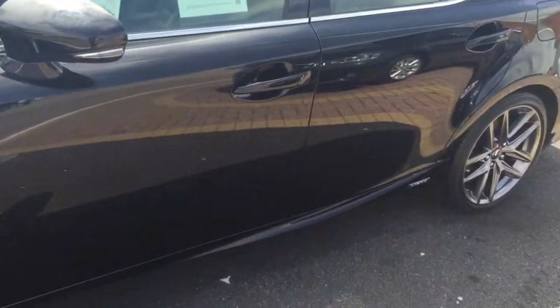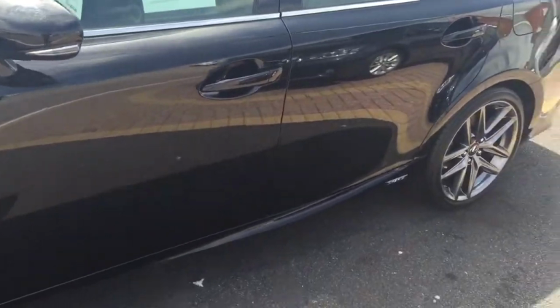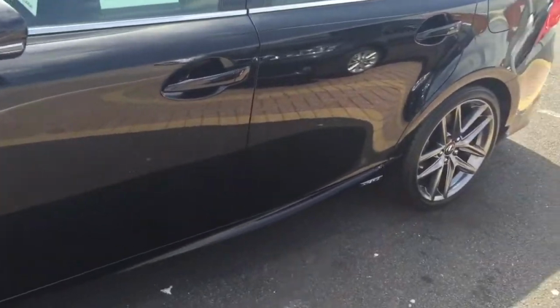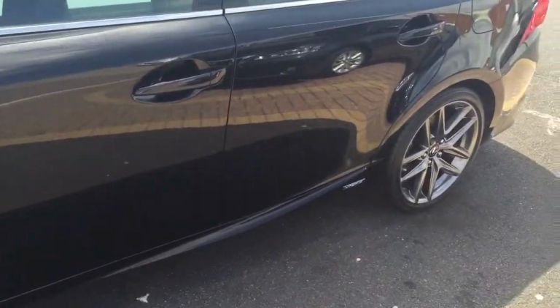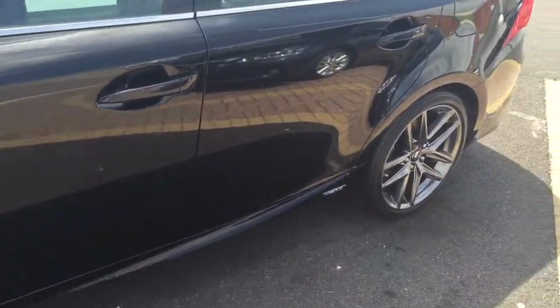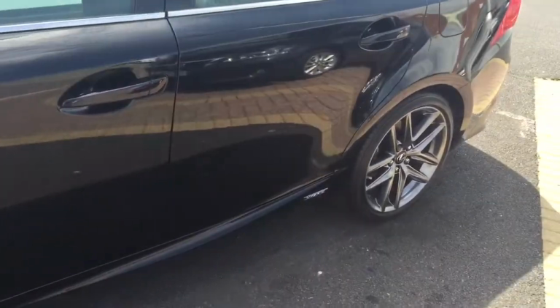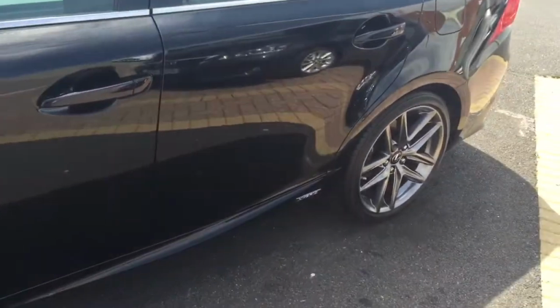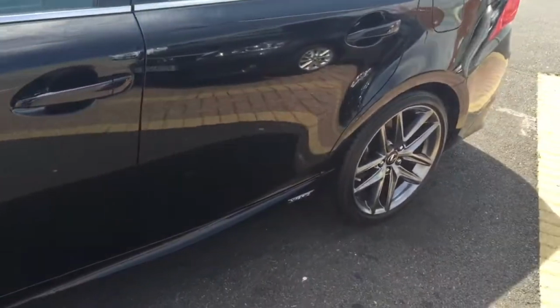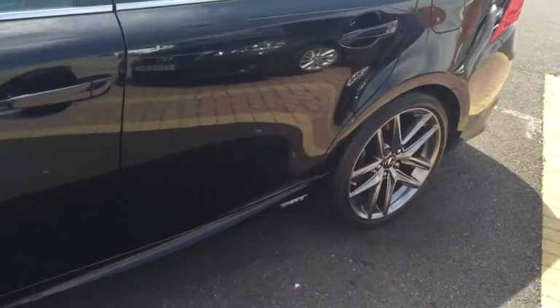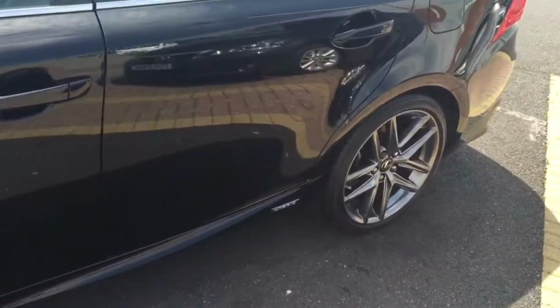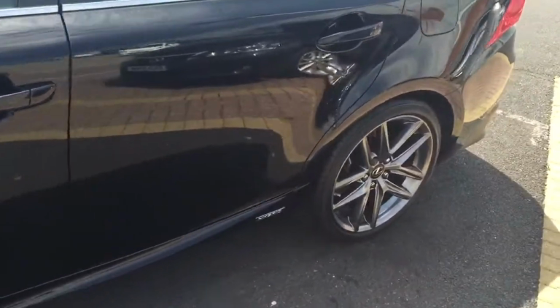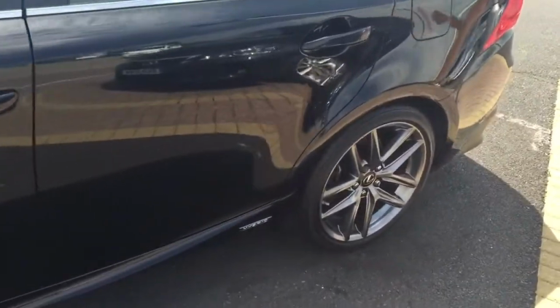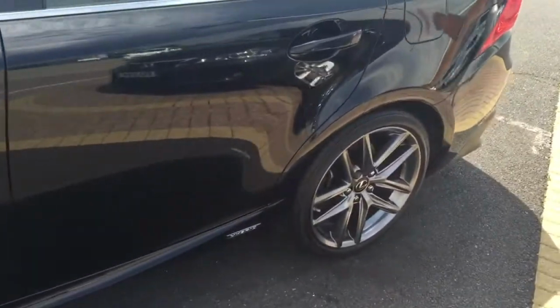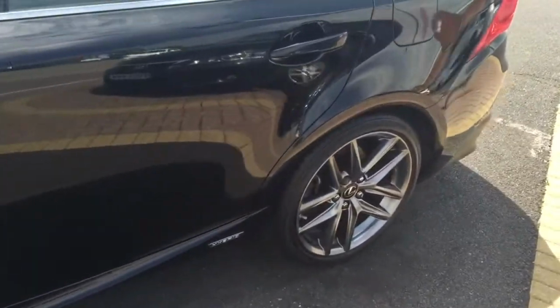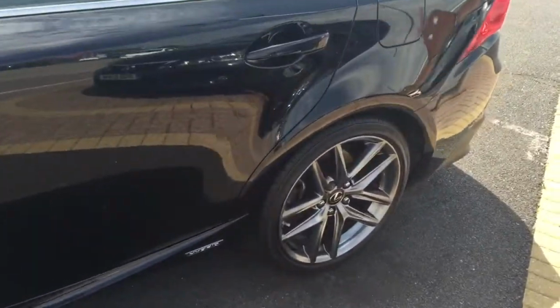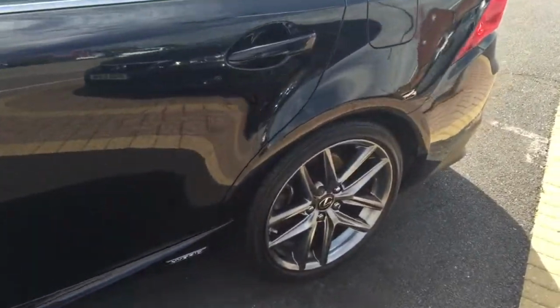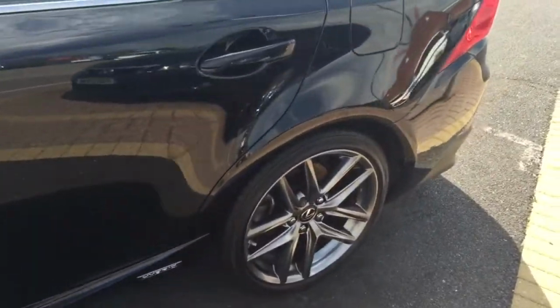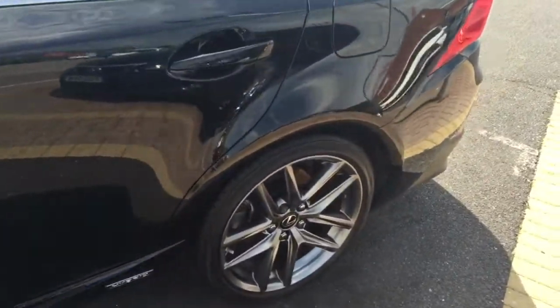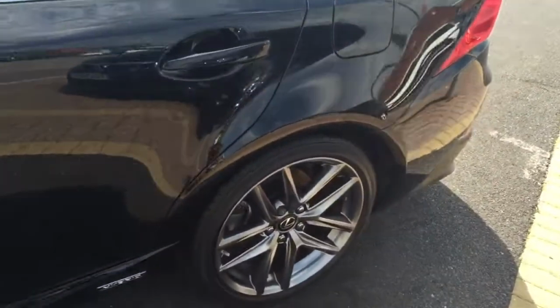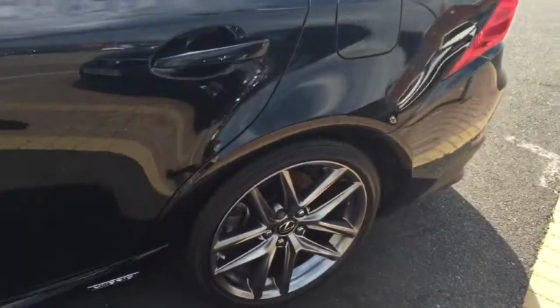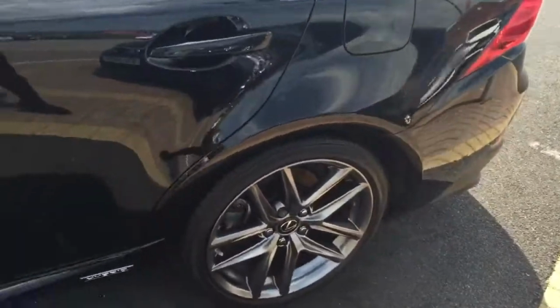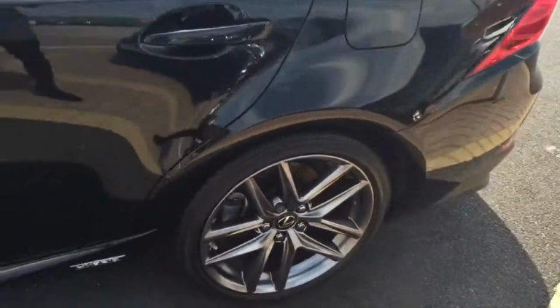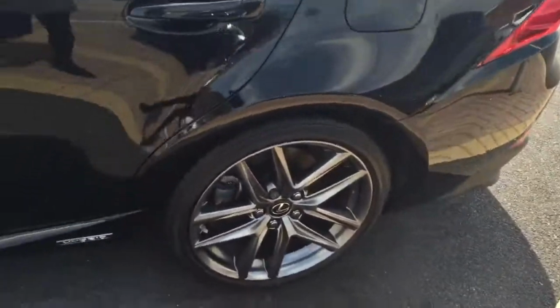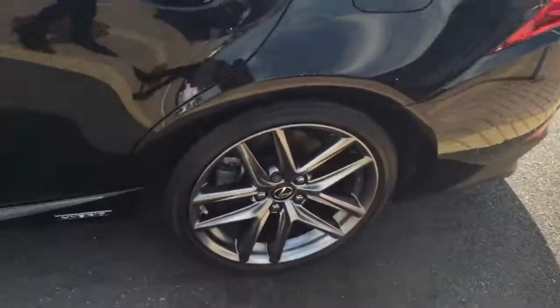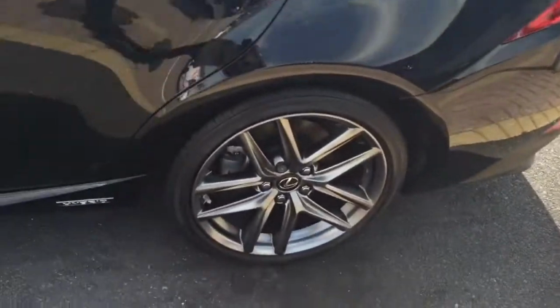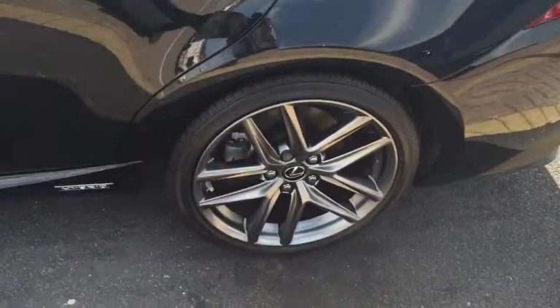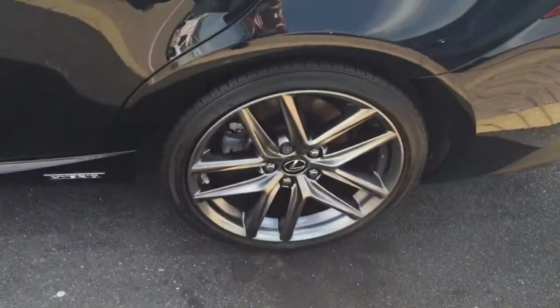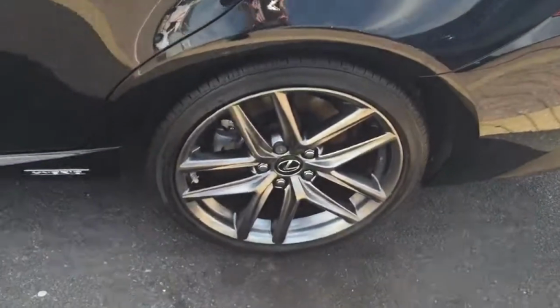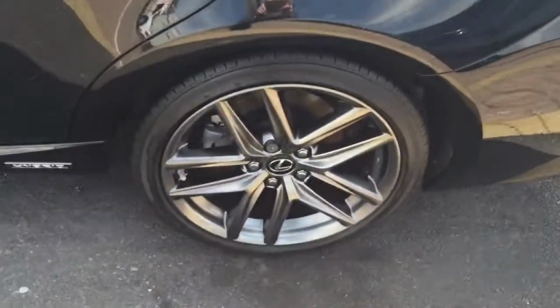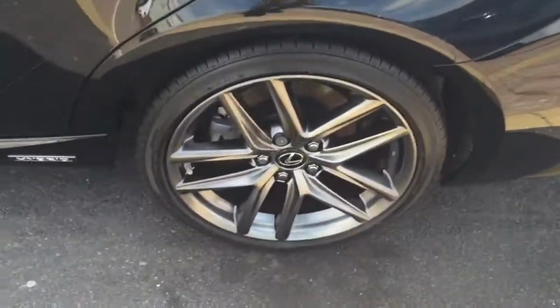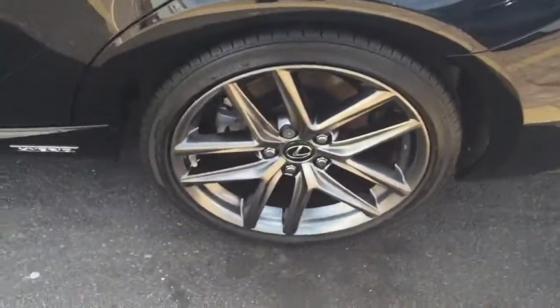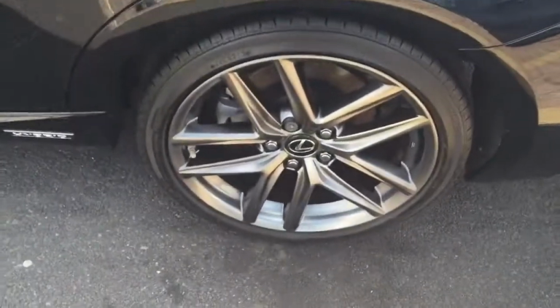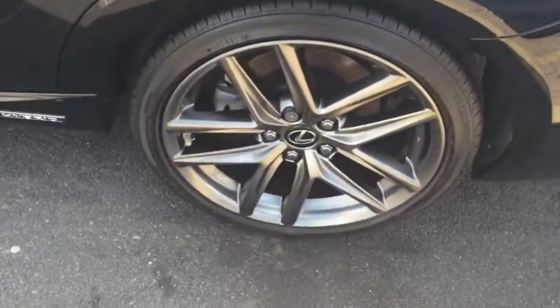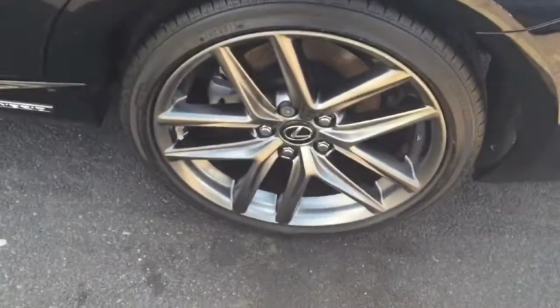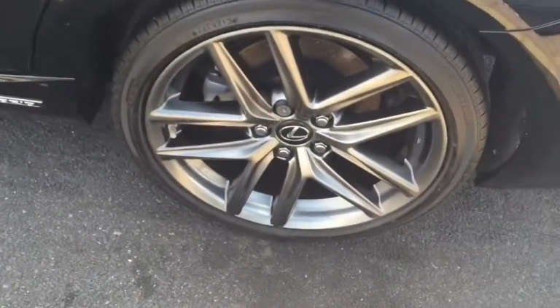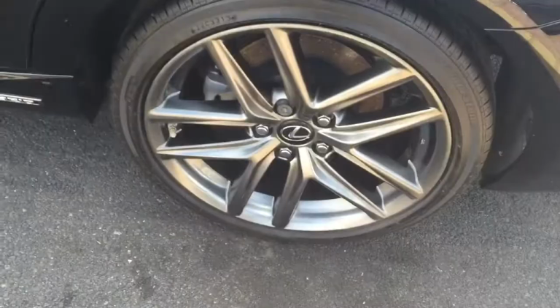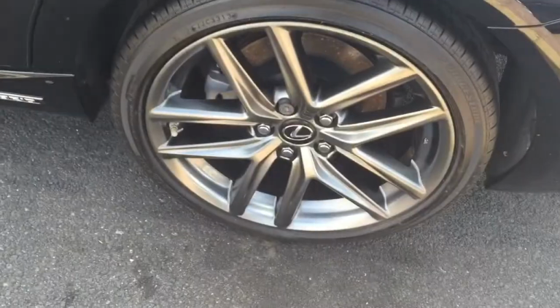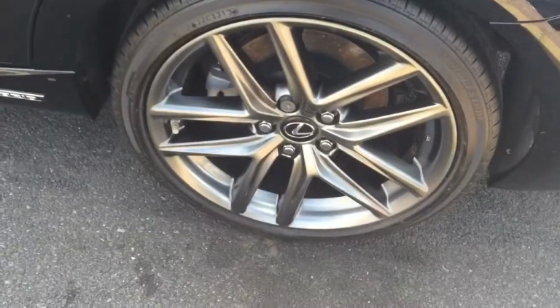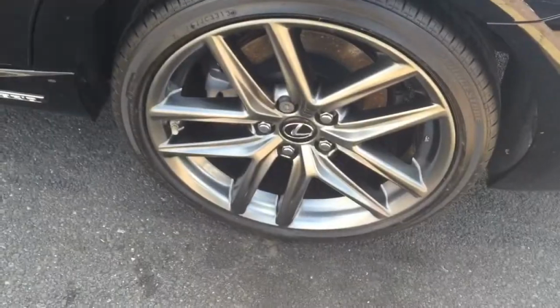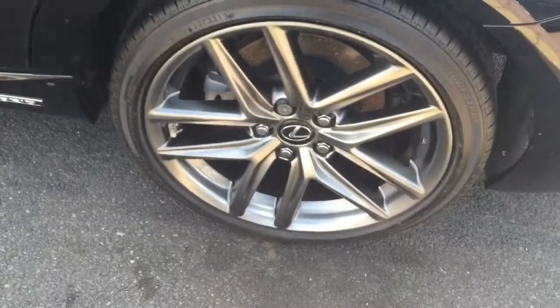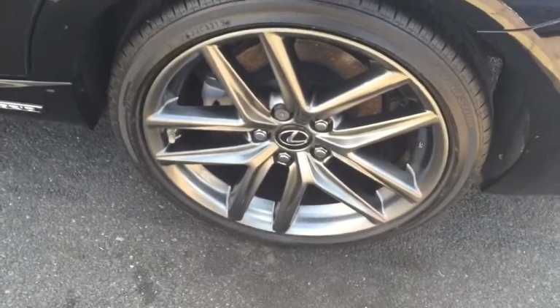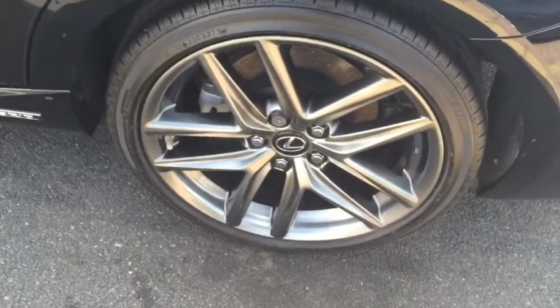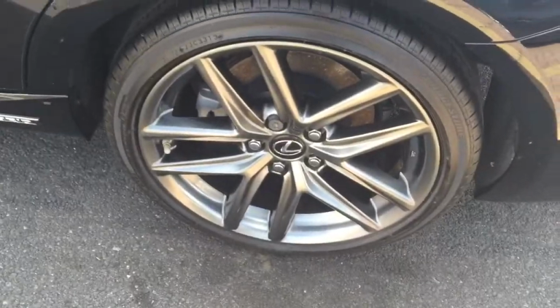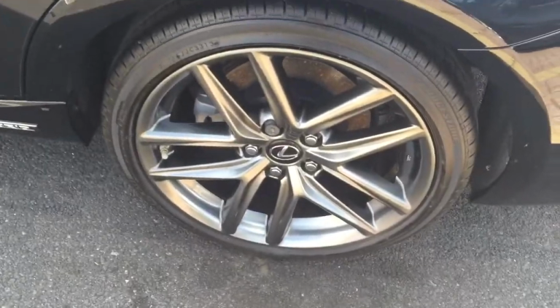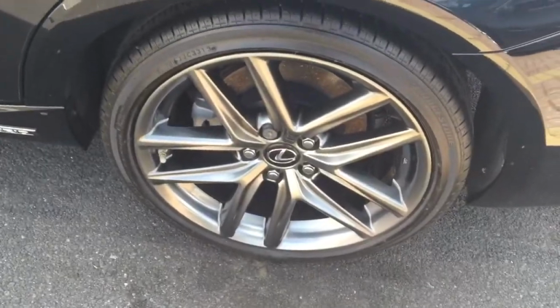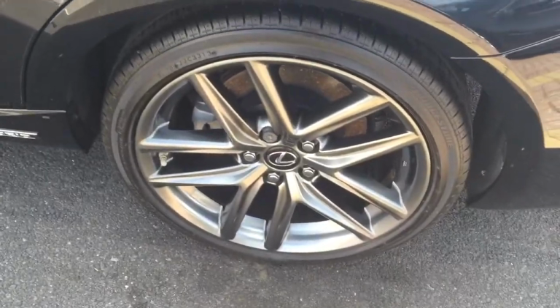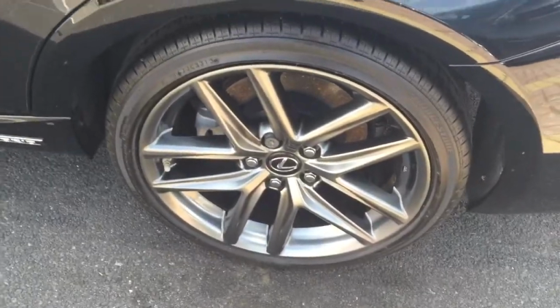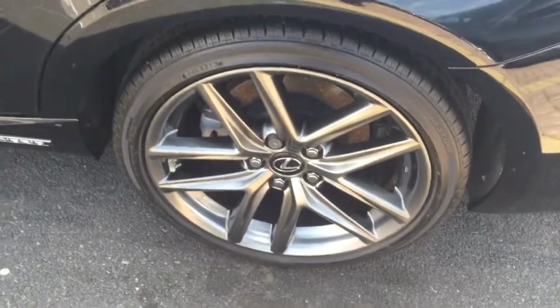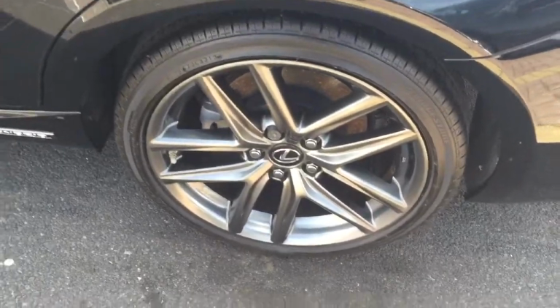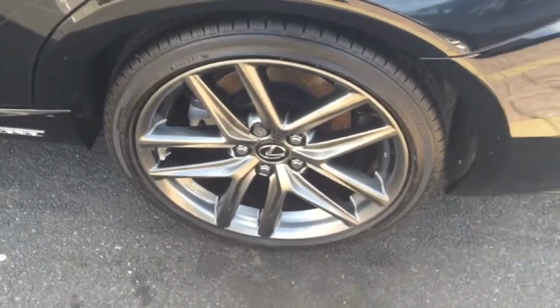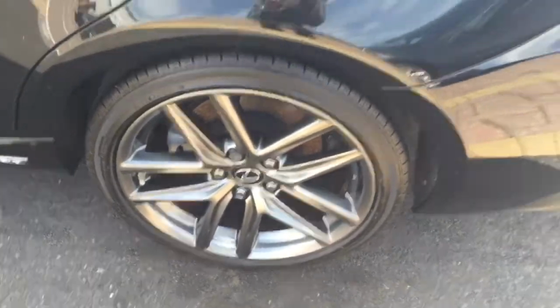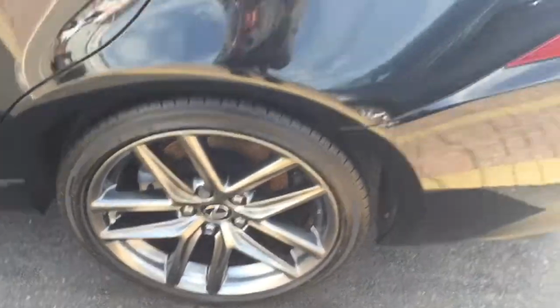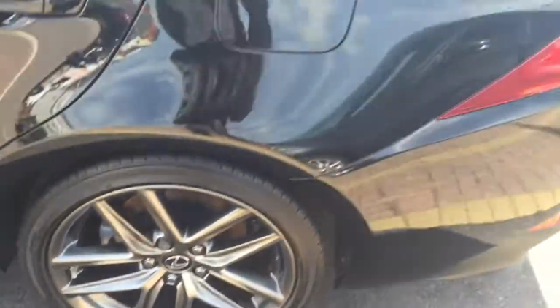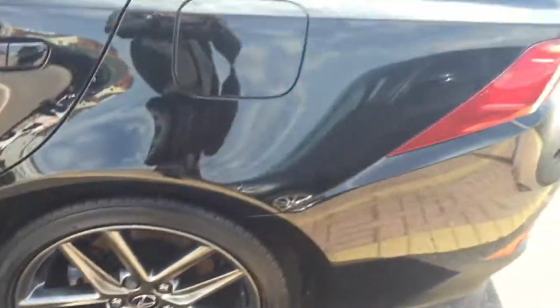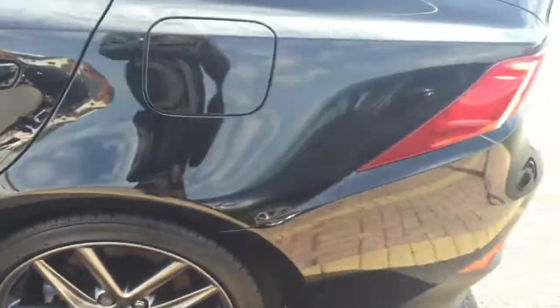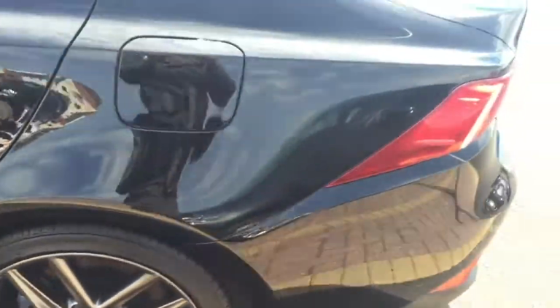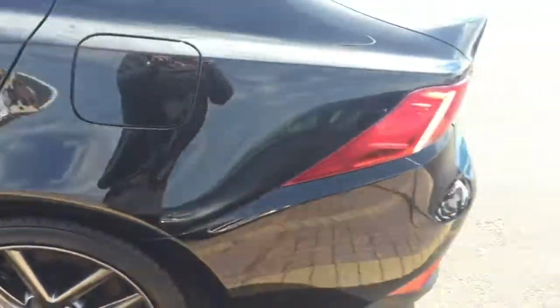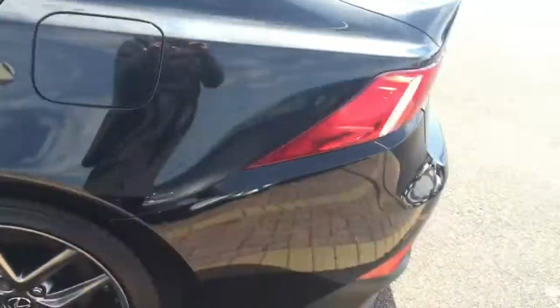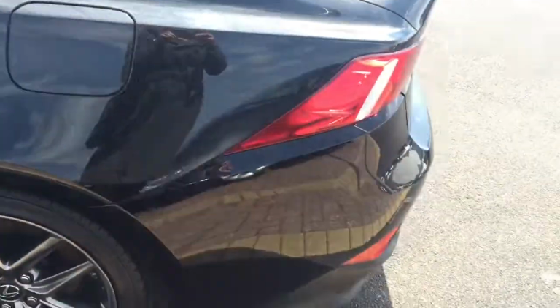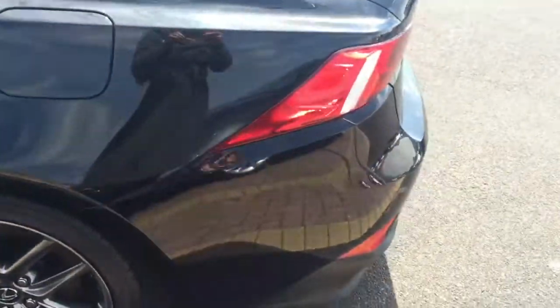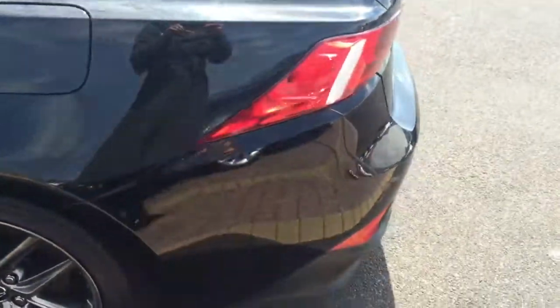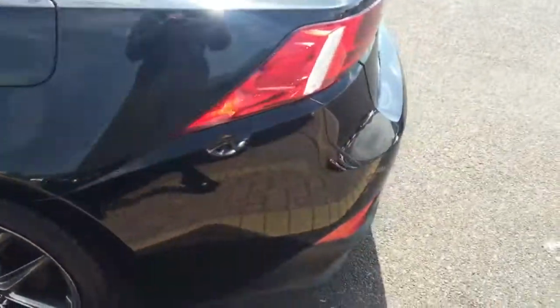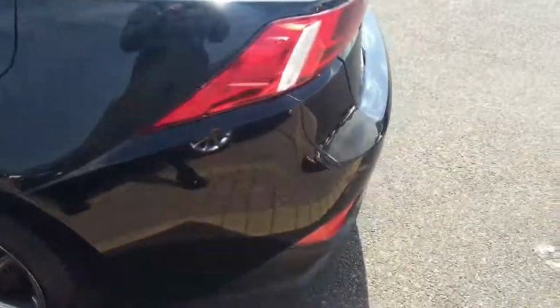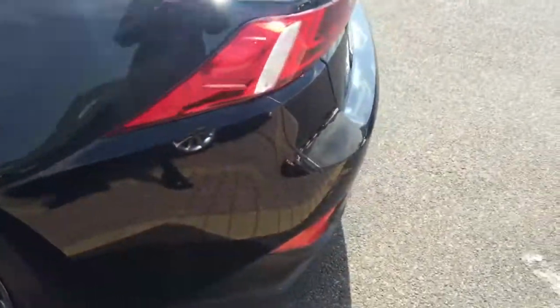So as you can see, the condition of the vehicle is absolutely fabulous. No scratches, no scuffs, no damage to any of the alloy wheels.